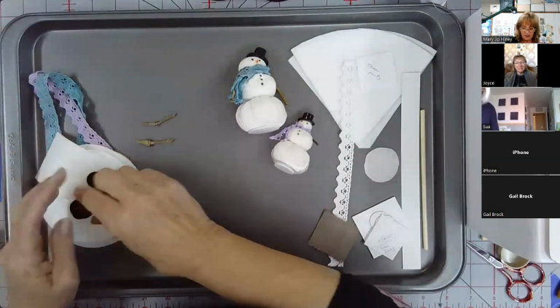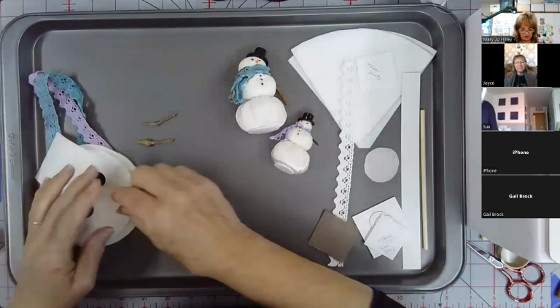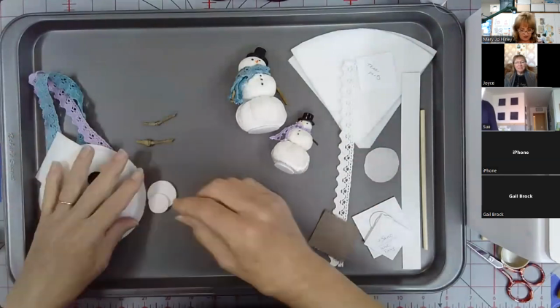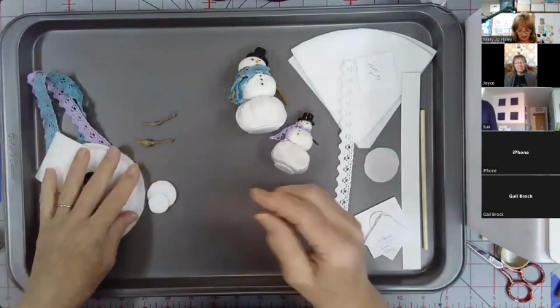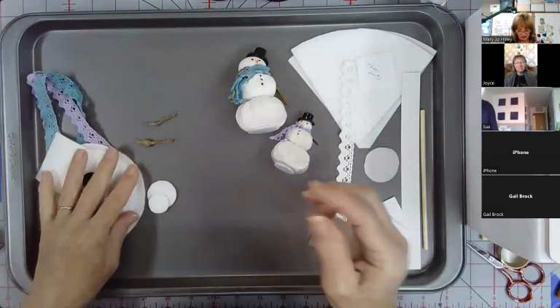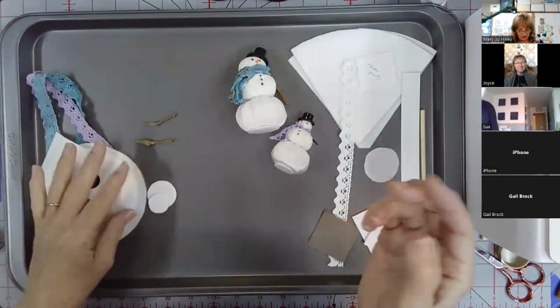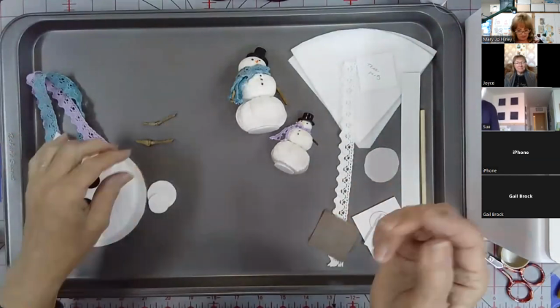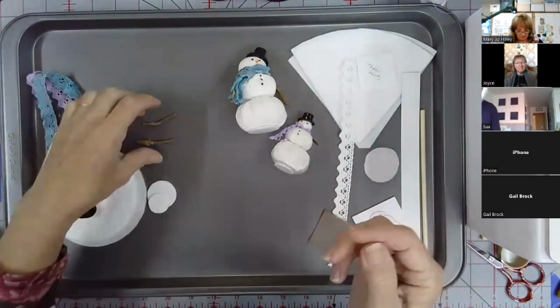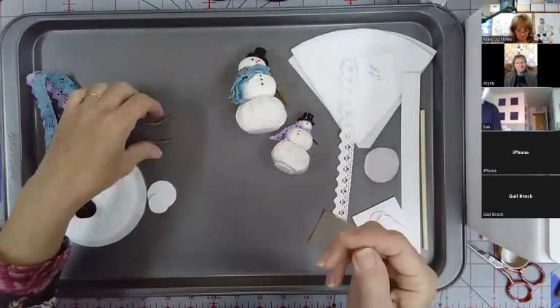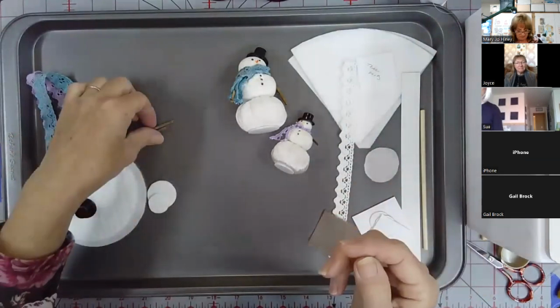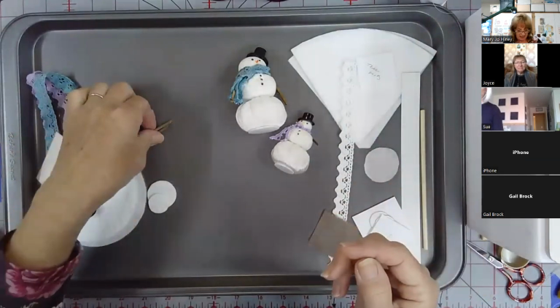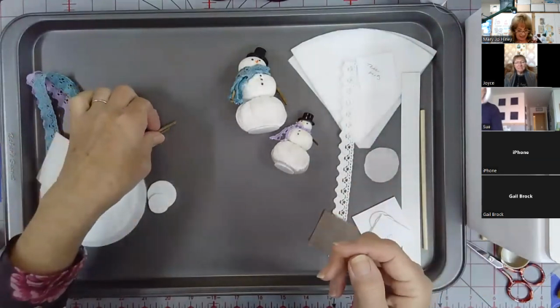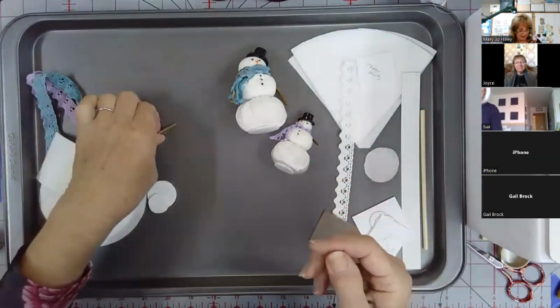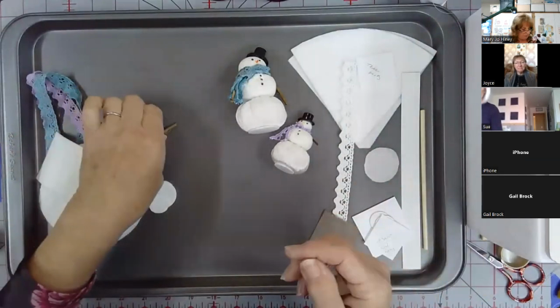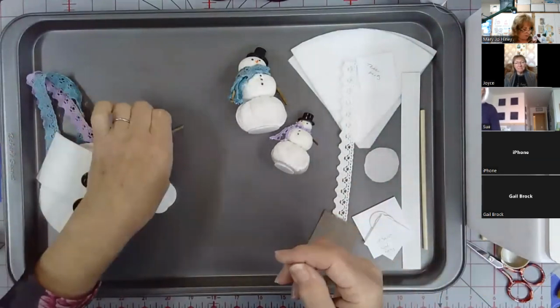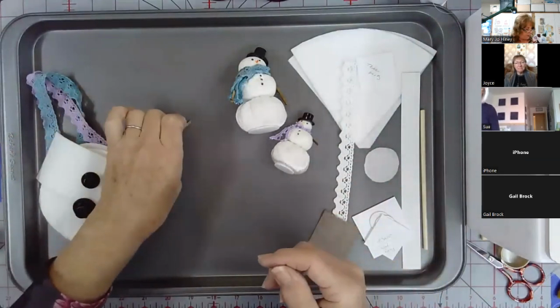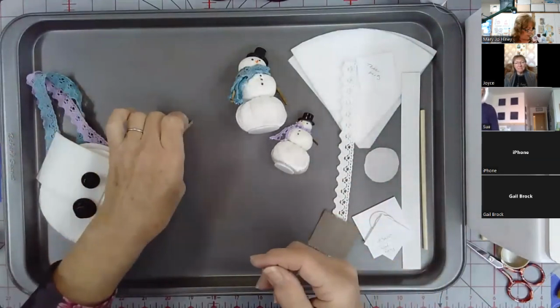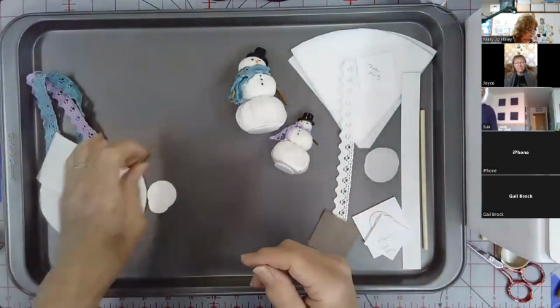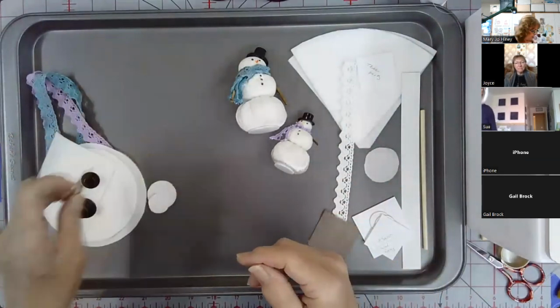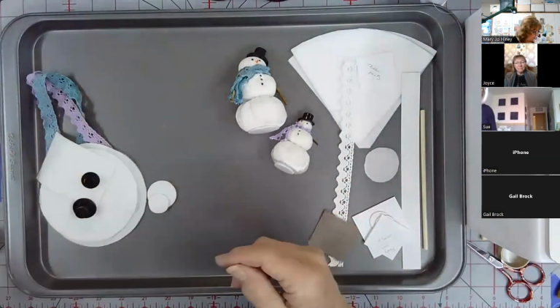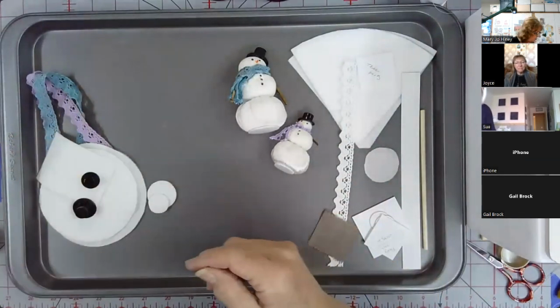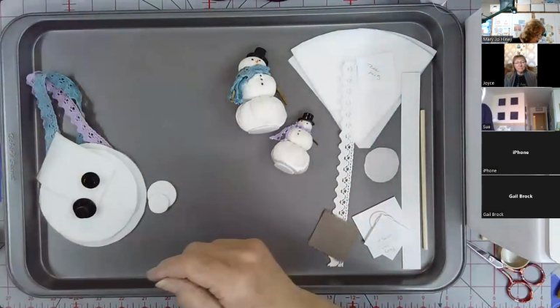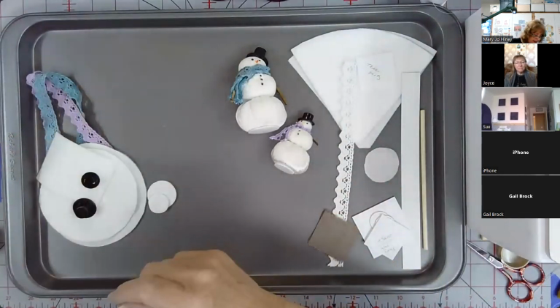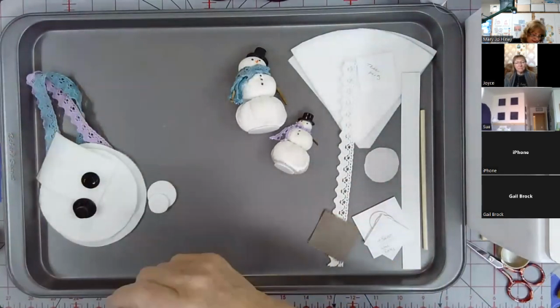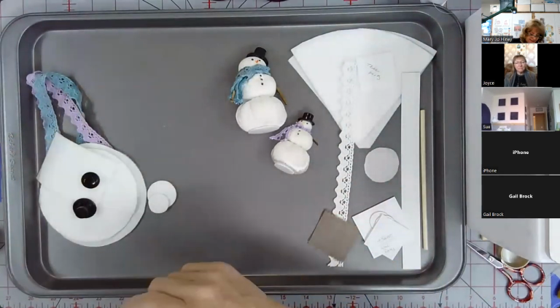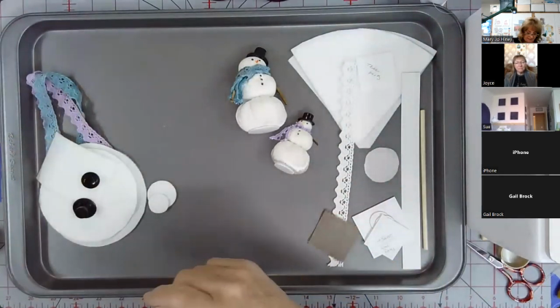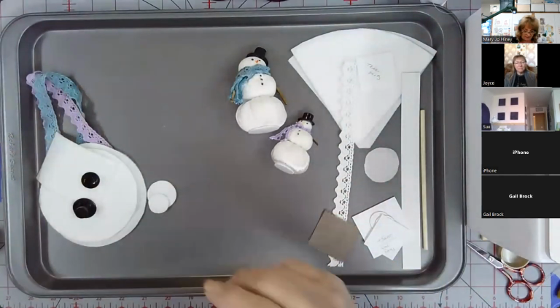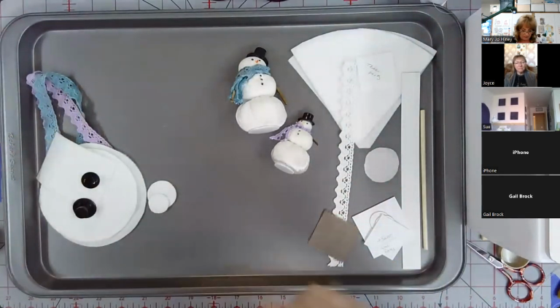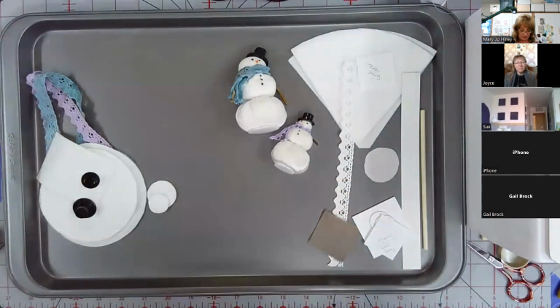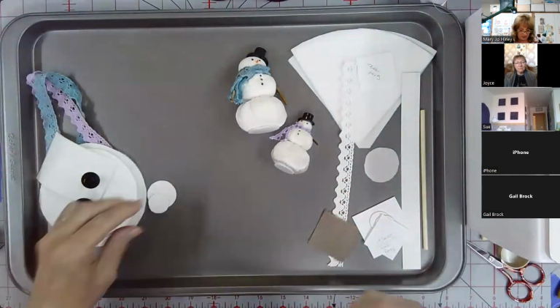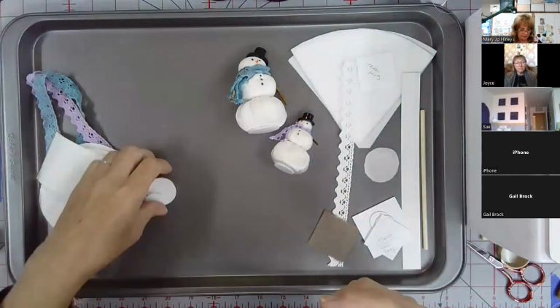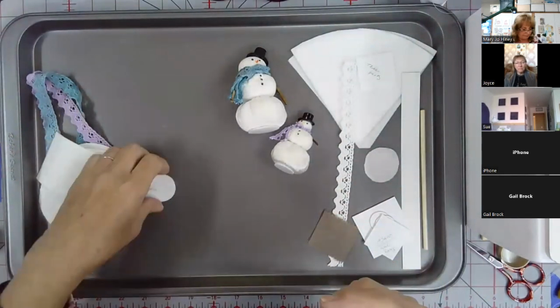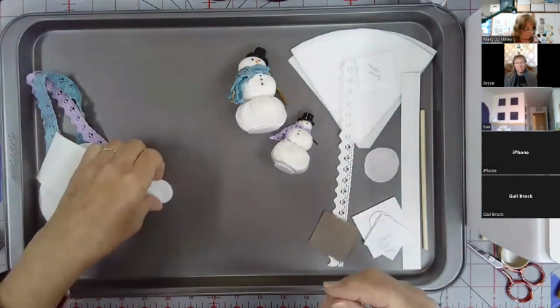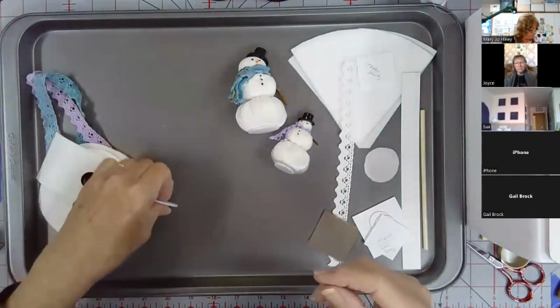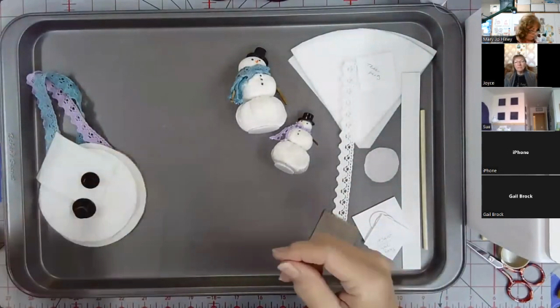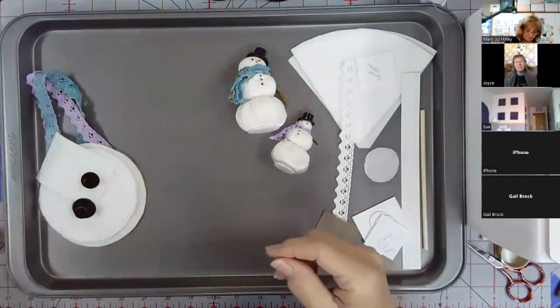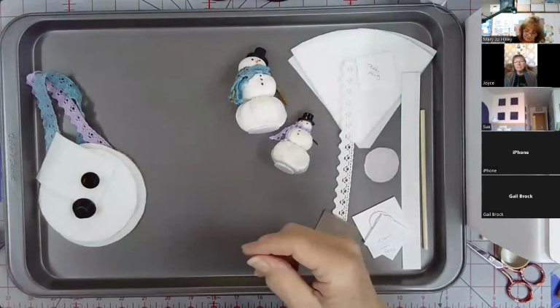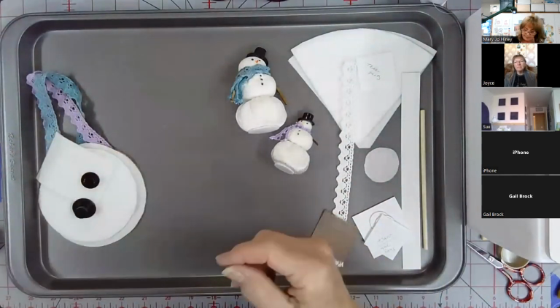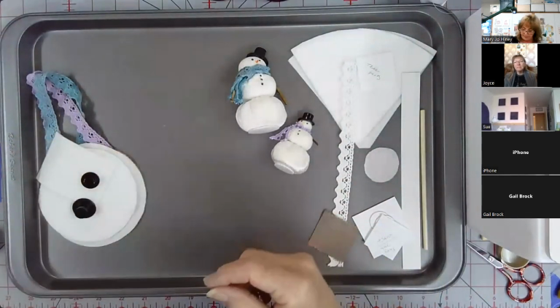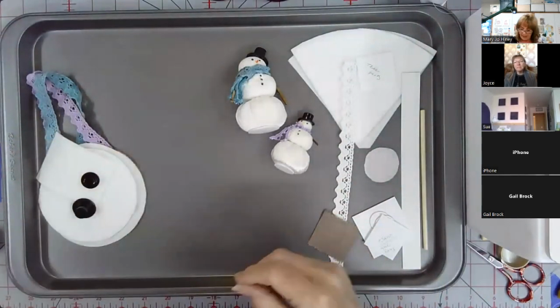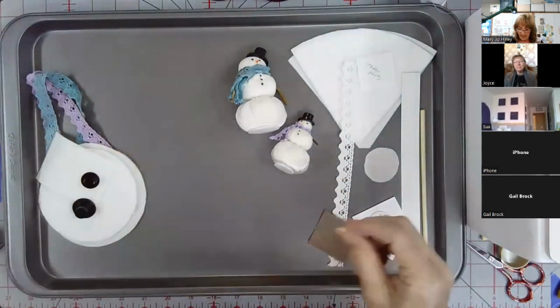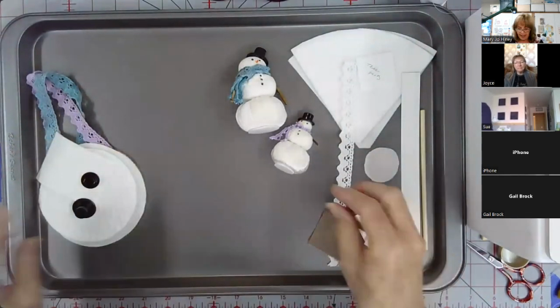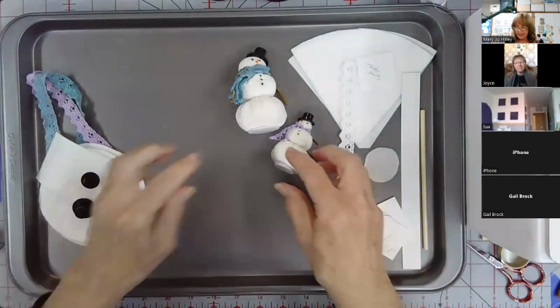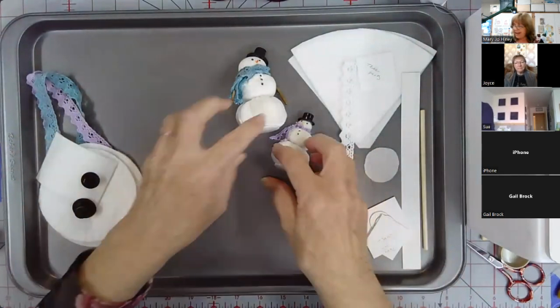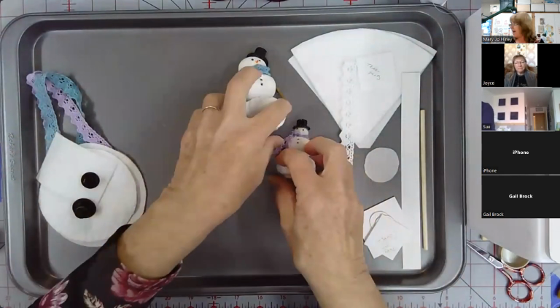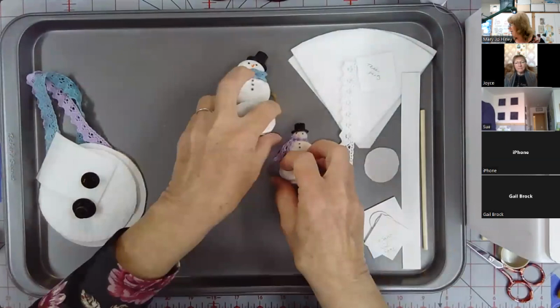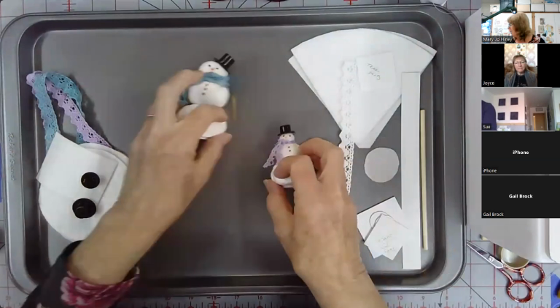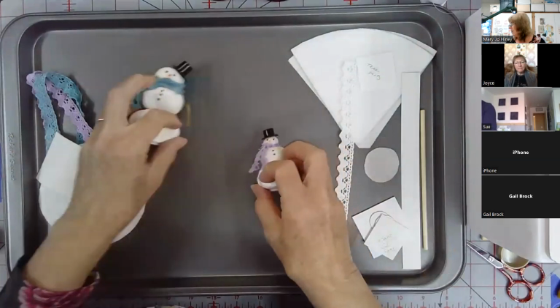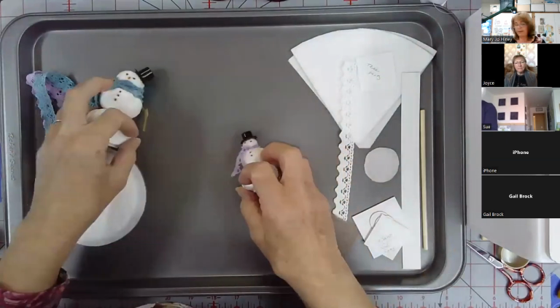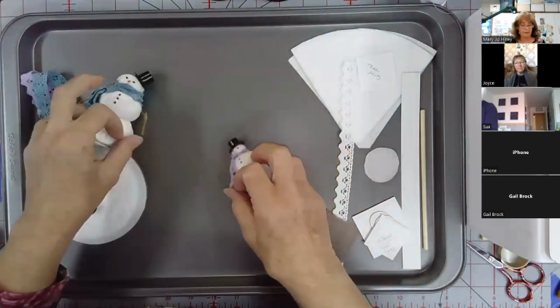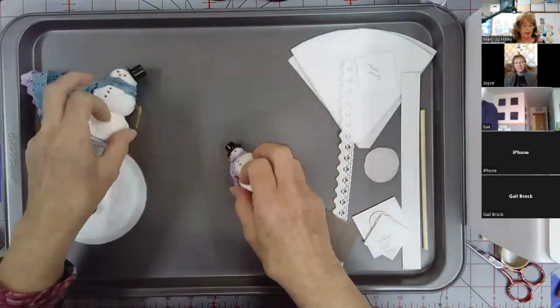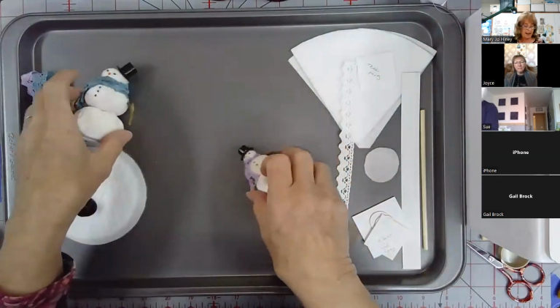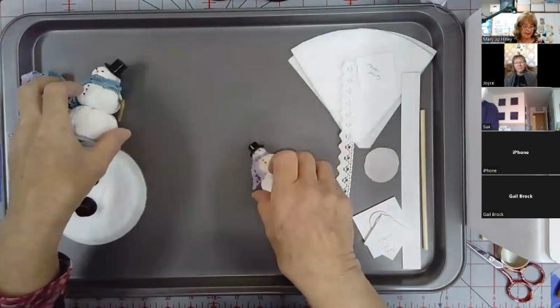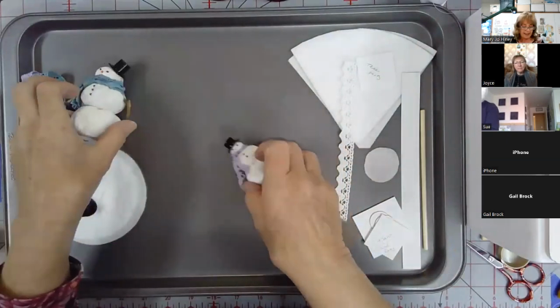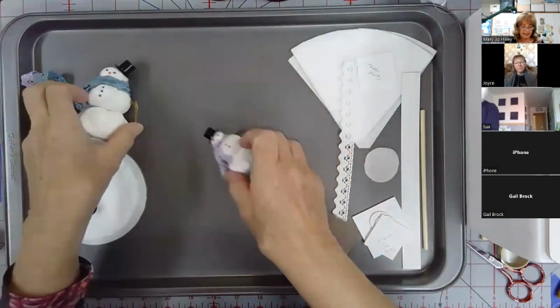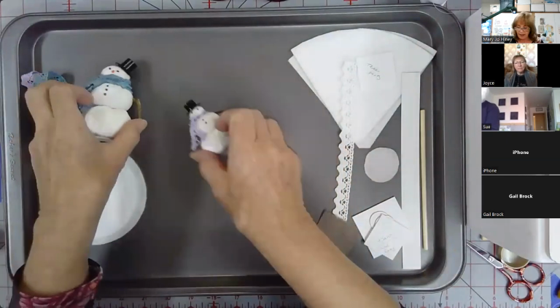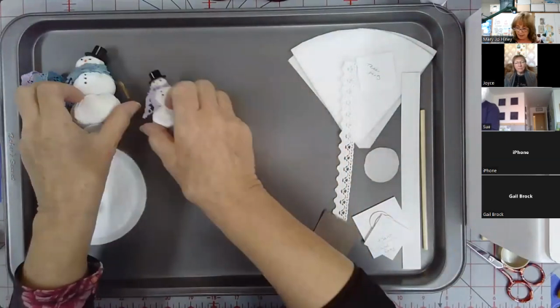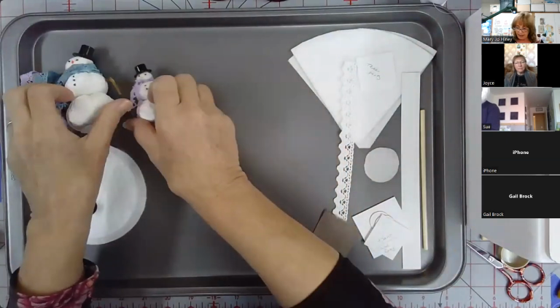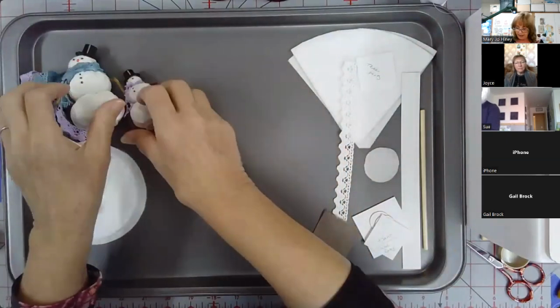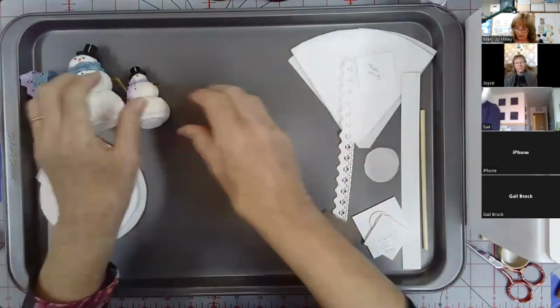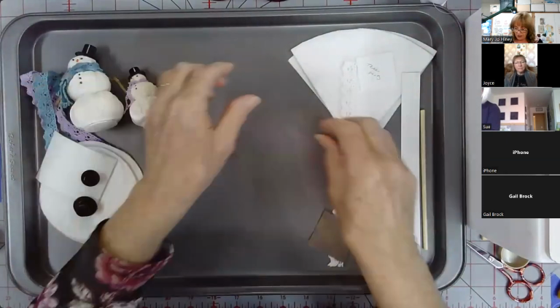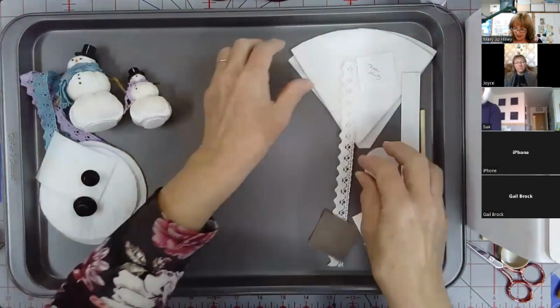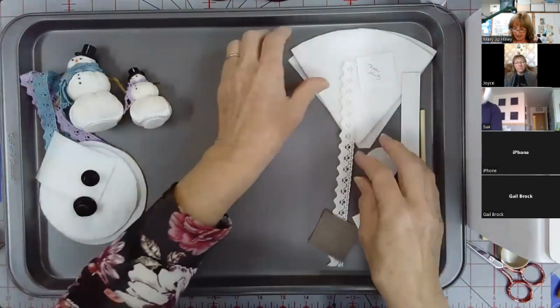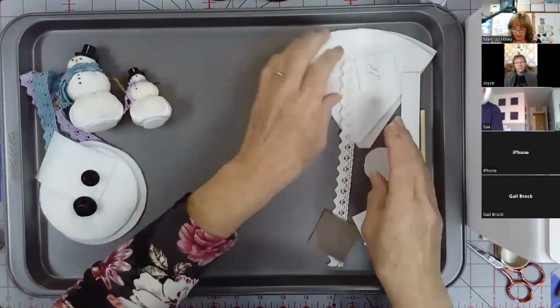Originally we were hoping to do little lego hats, but we couldn't get guaranteed sourcing, so we found these two little cute miniature top hats instead. Of course, you could do any number of things with them. Now let's talk about the tree.